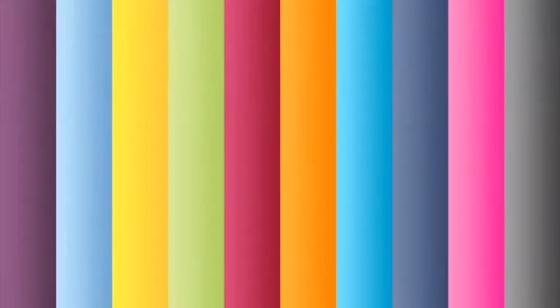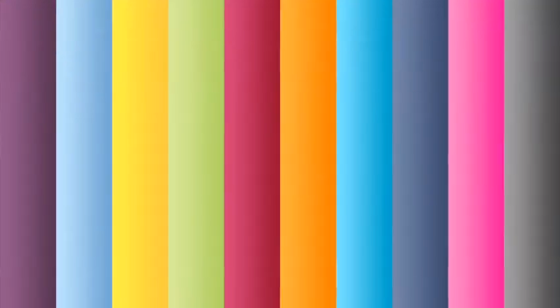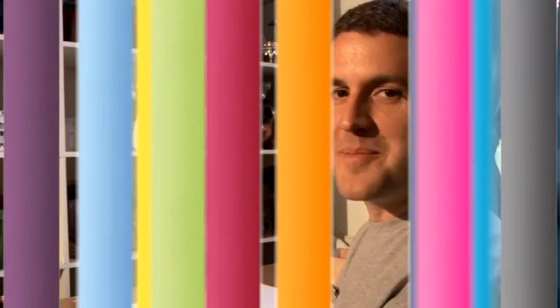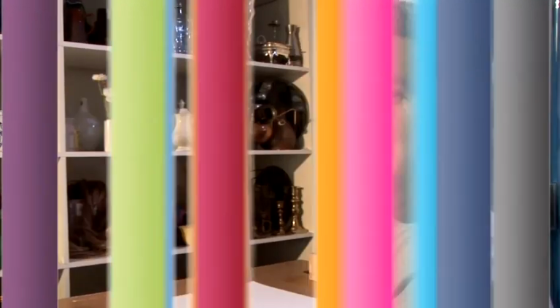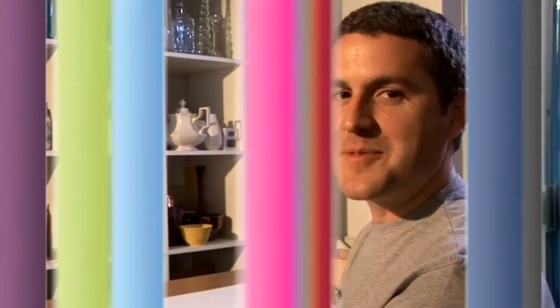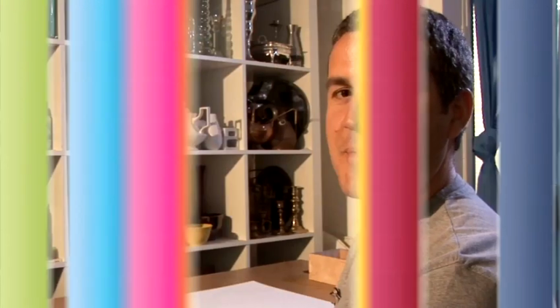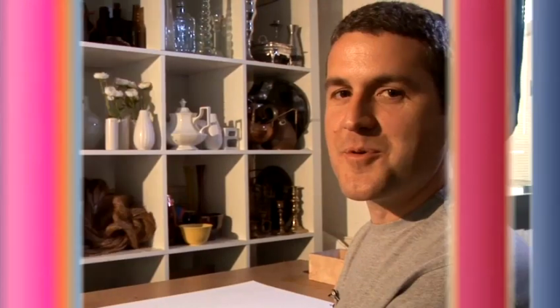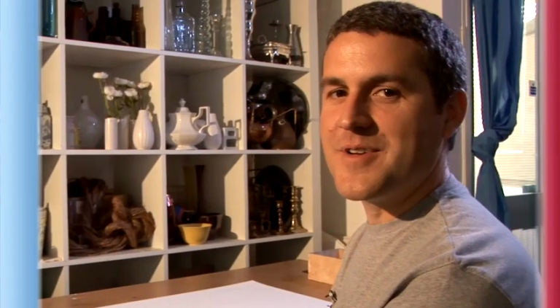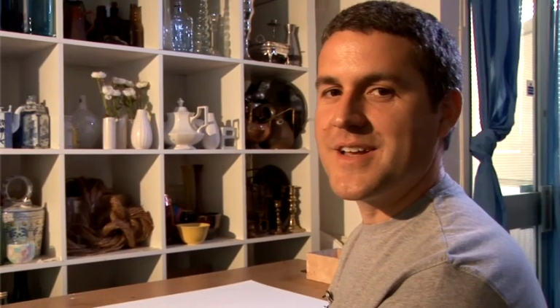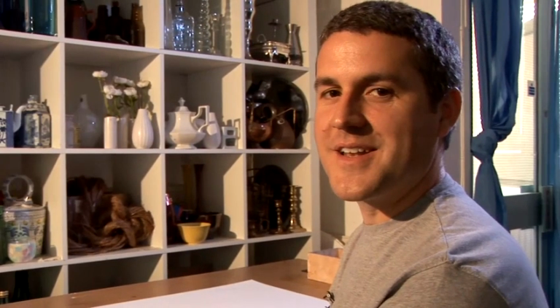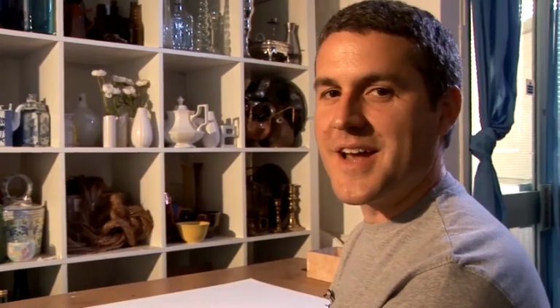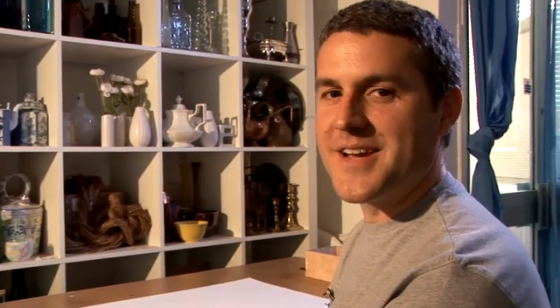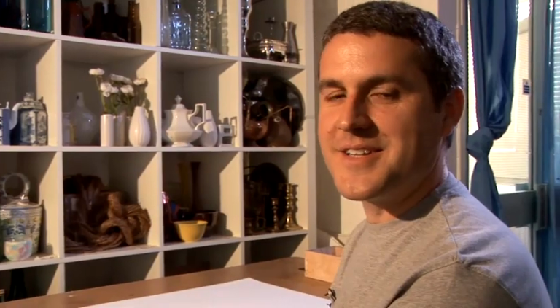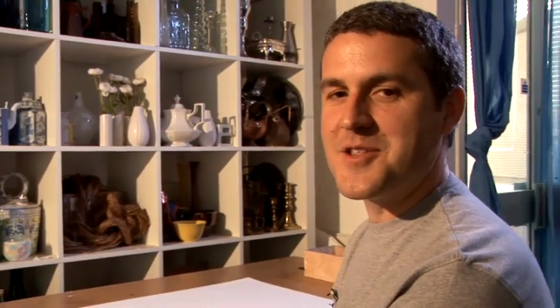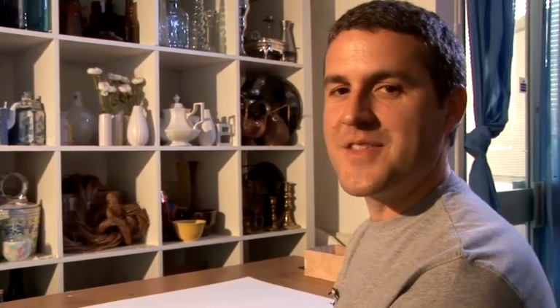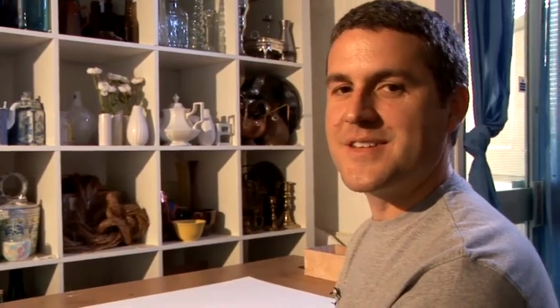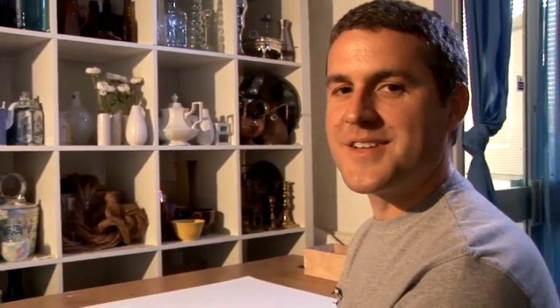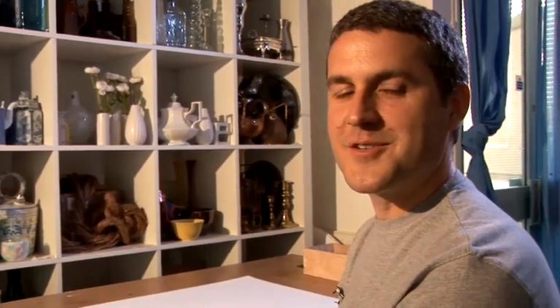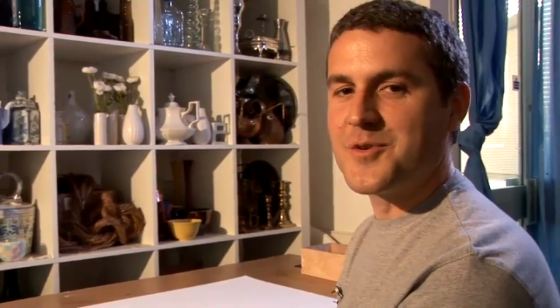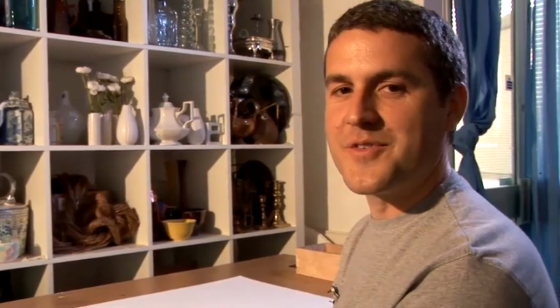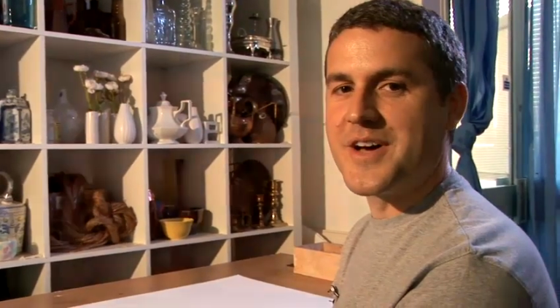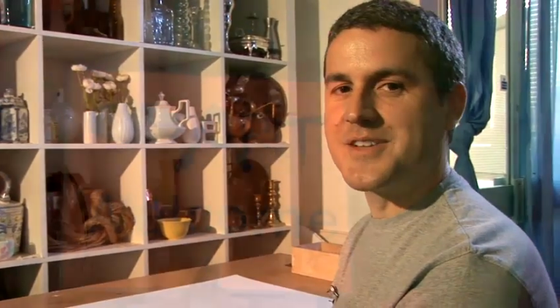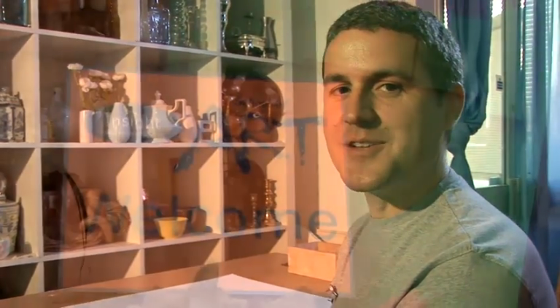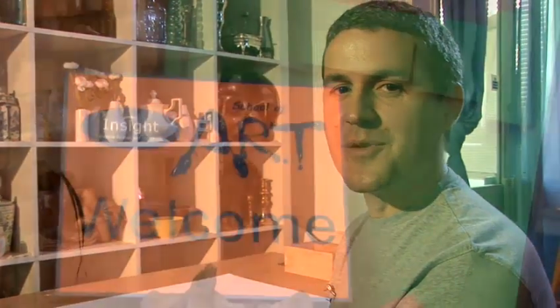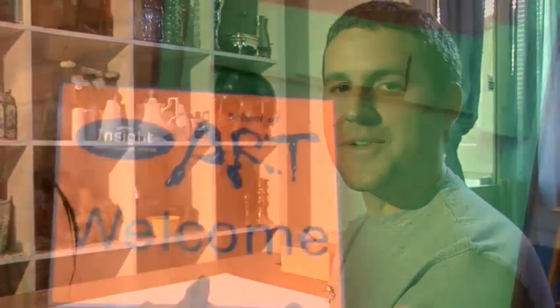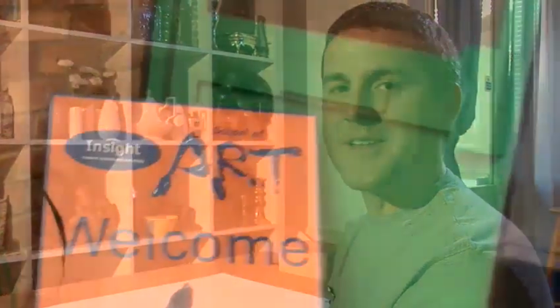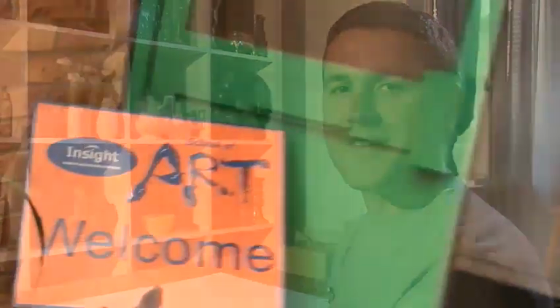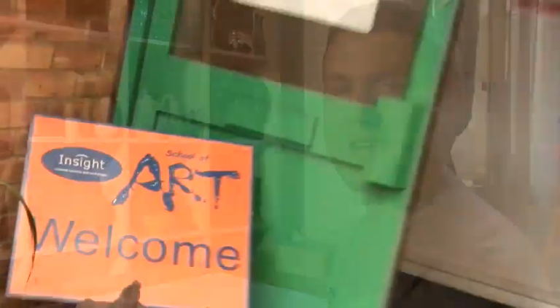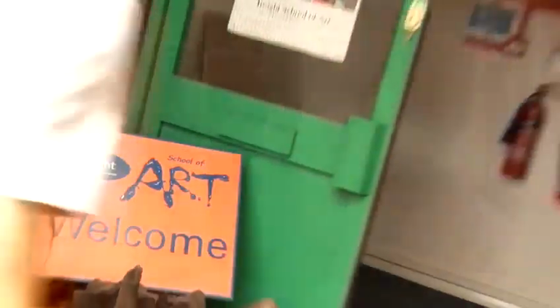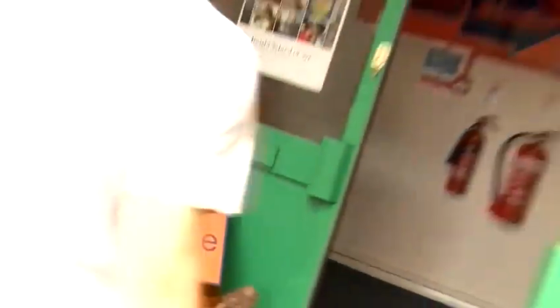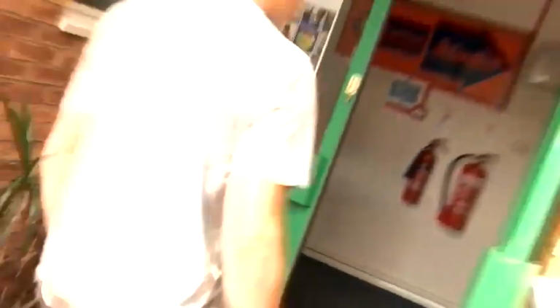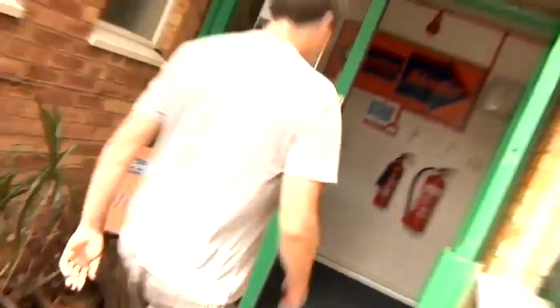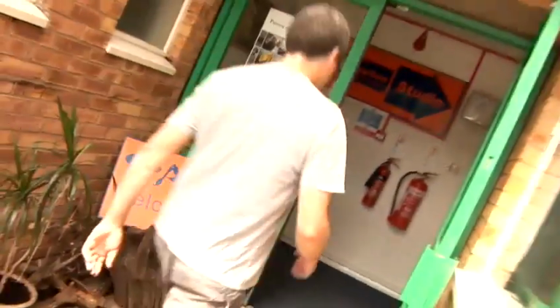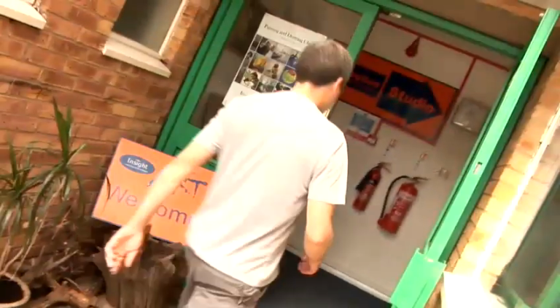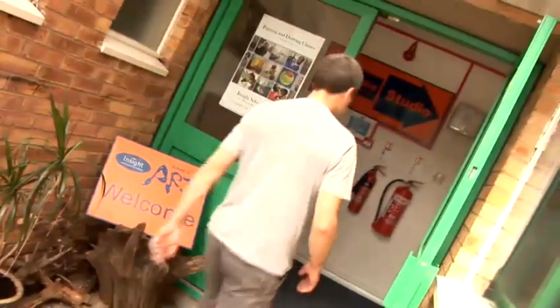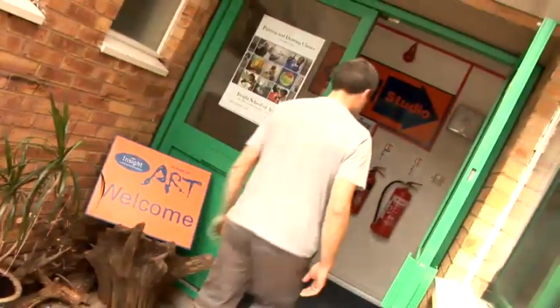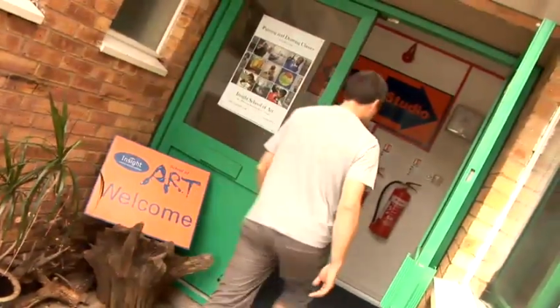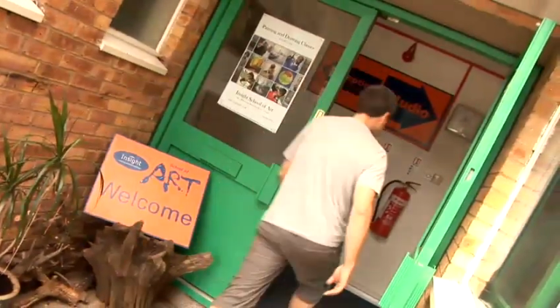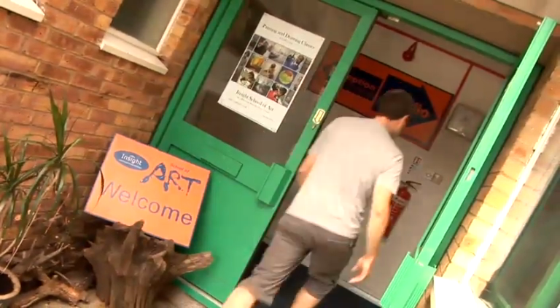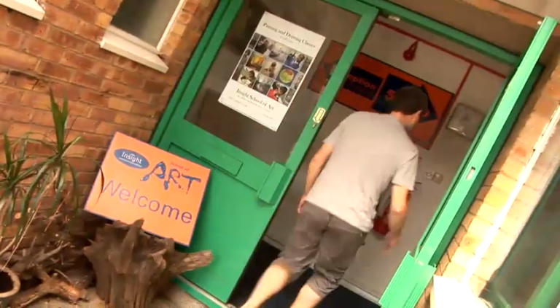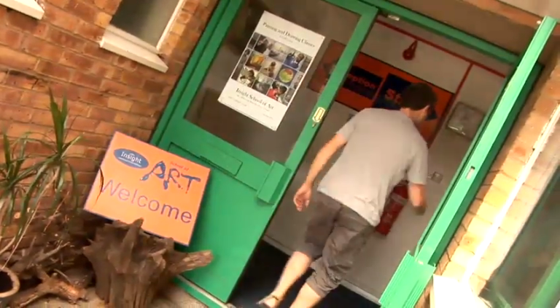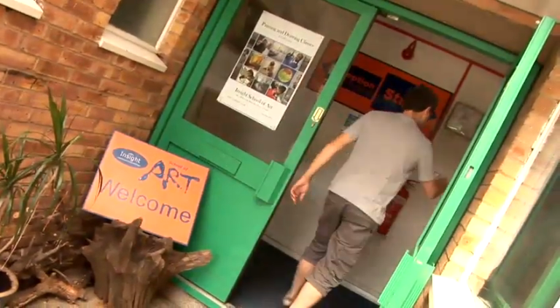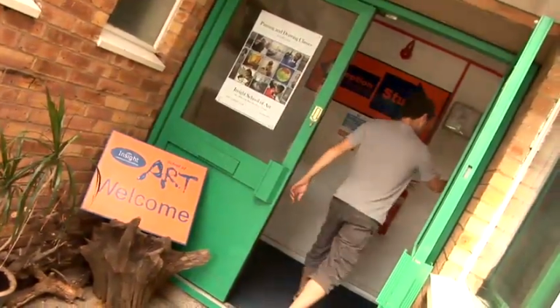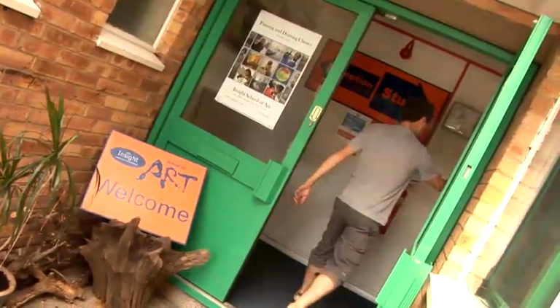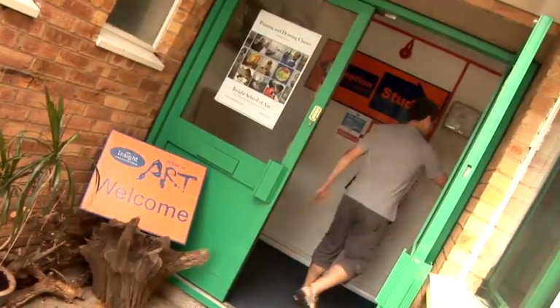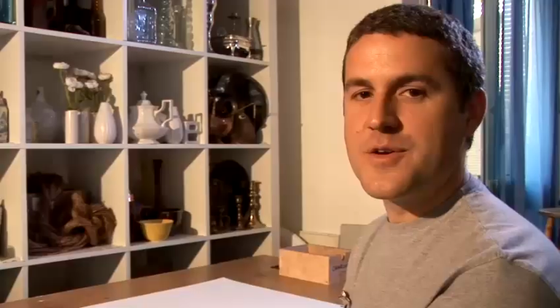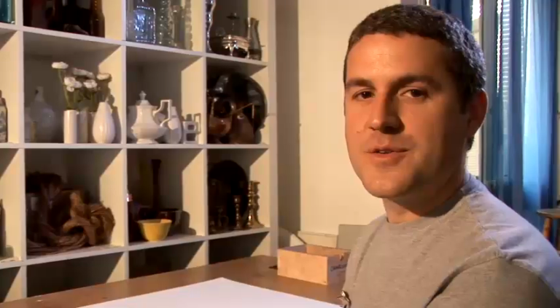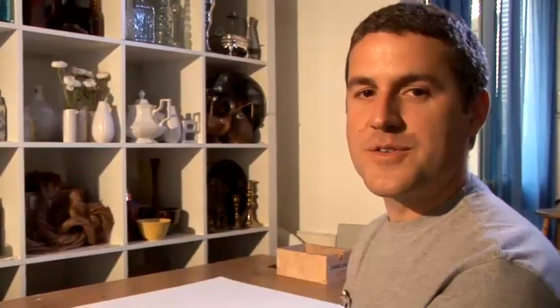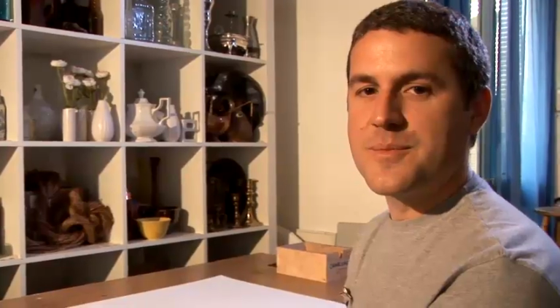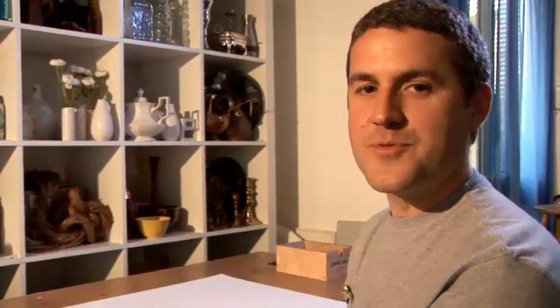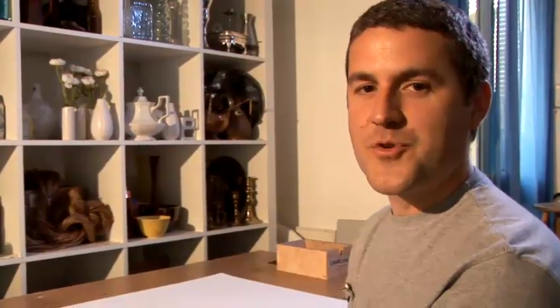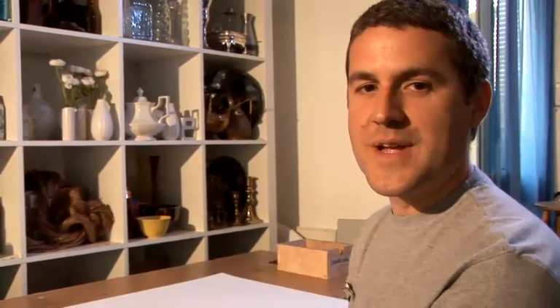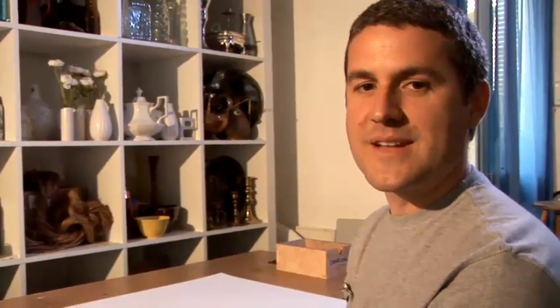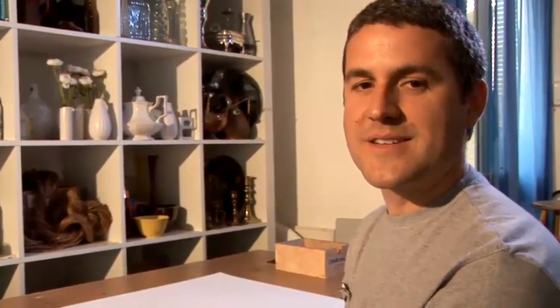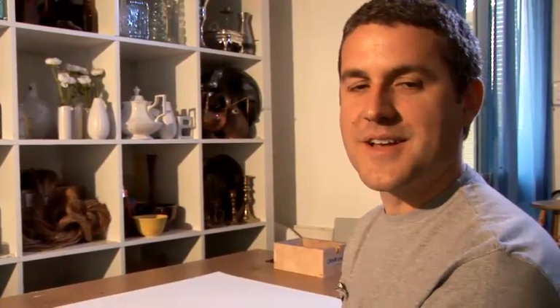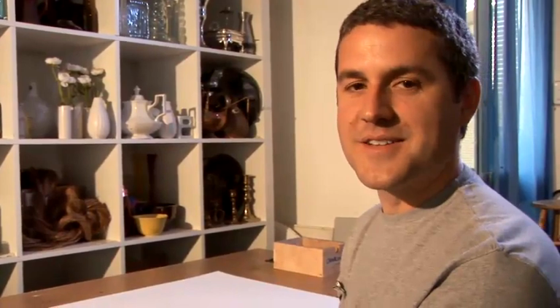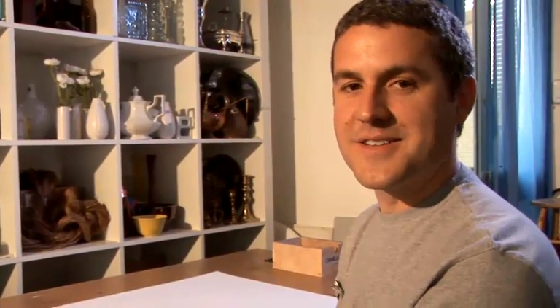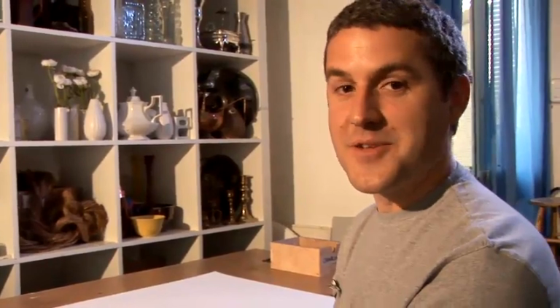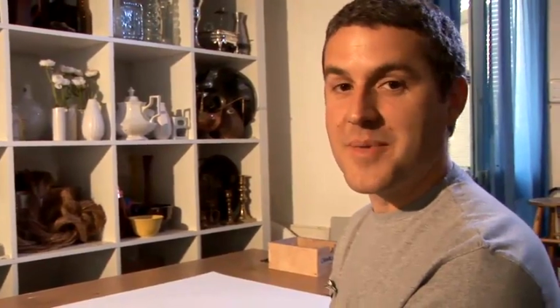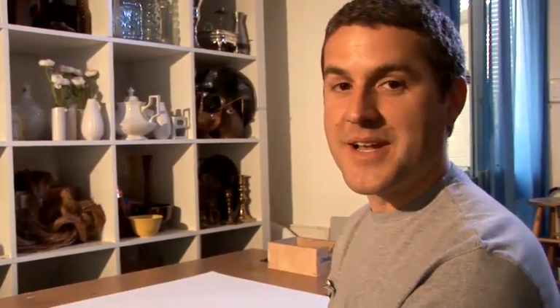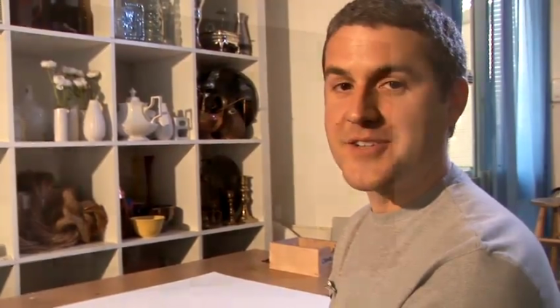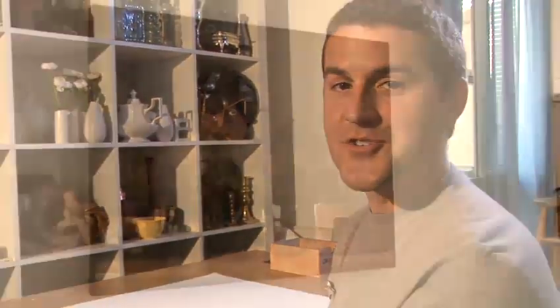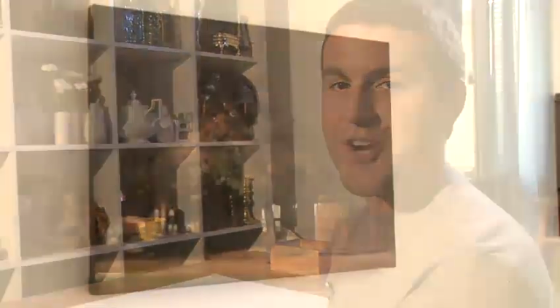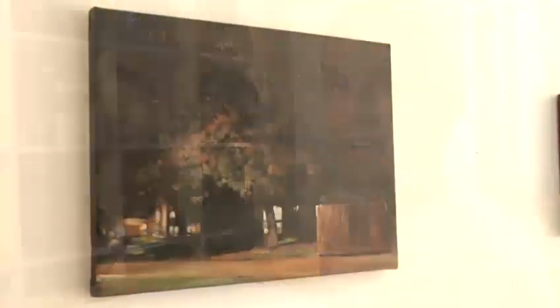Hello, my name is Paul Regan. I teach at the Insight School of Art in North London. I'm going to show you some drawing exercises that you might like to try.